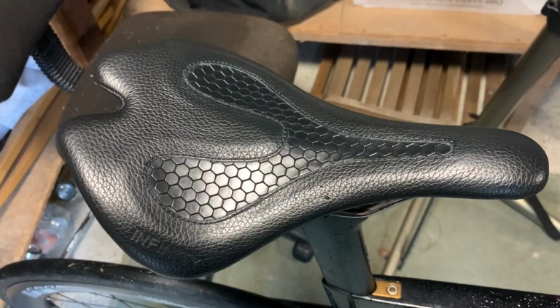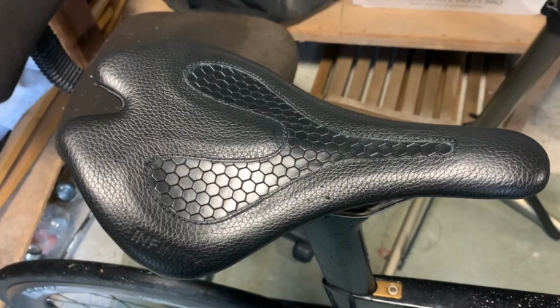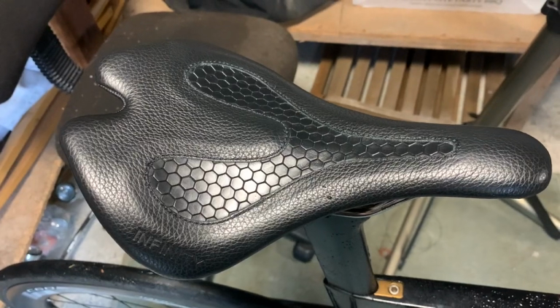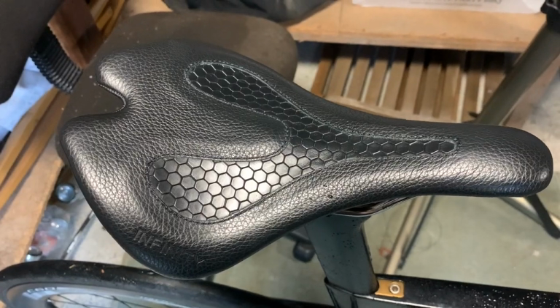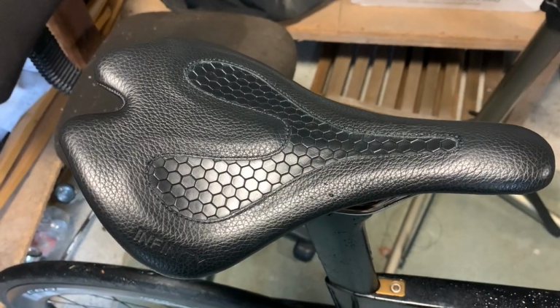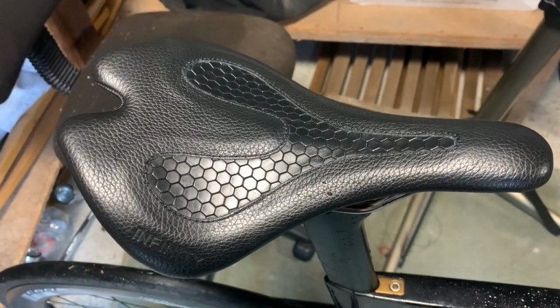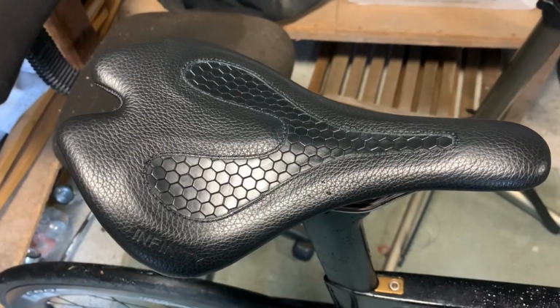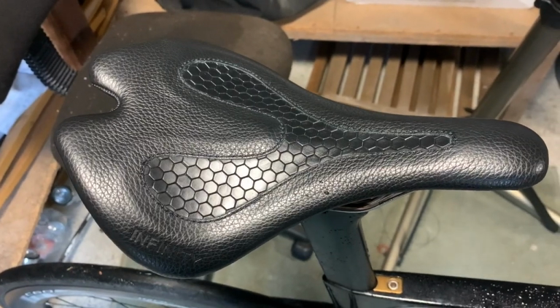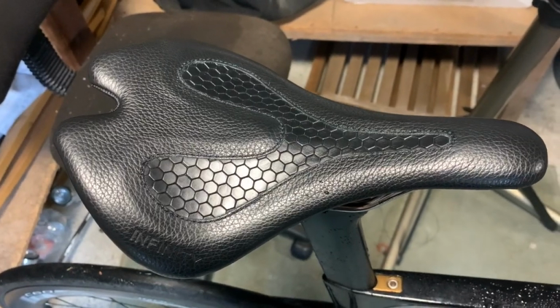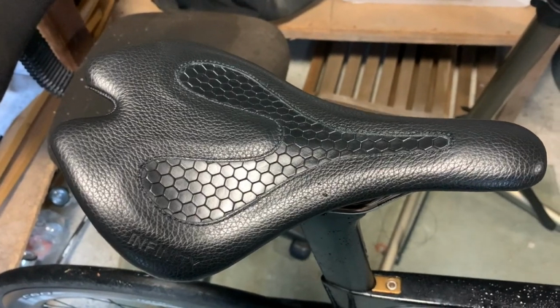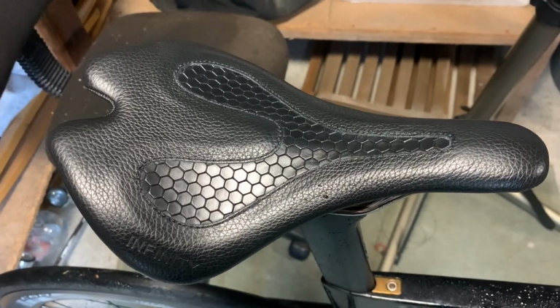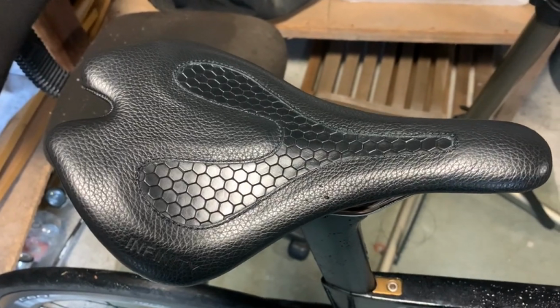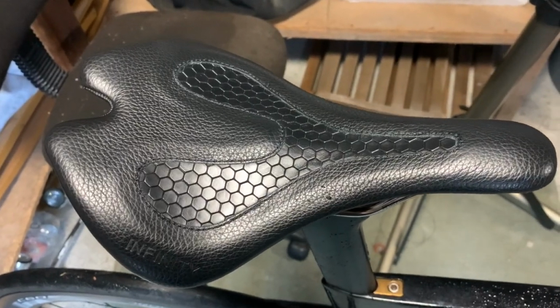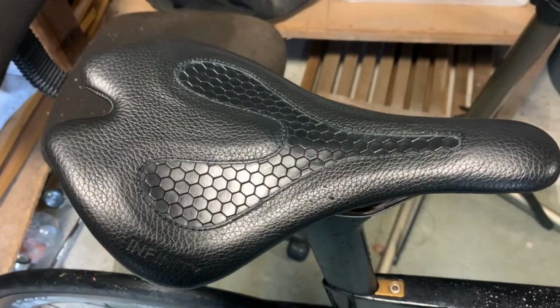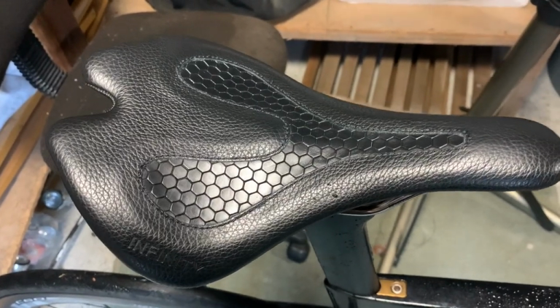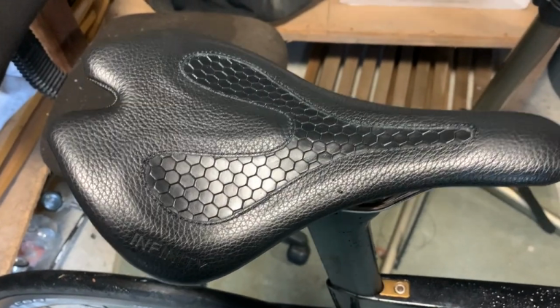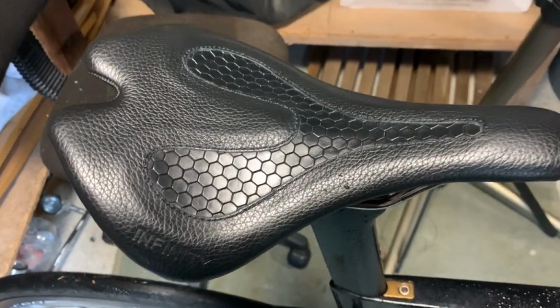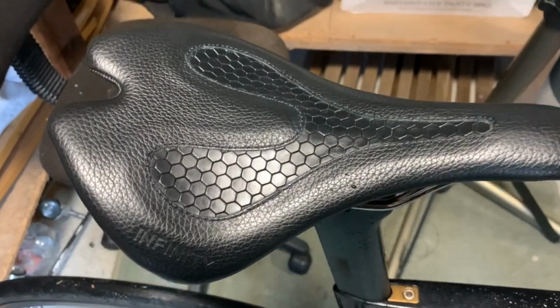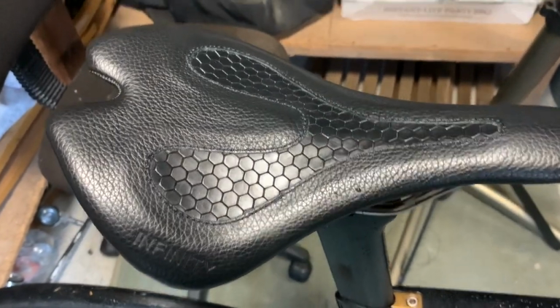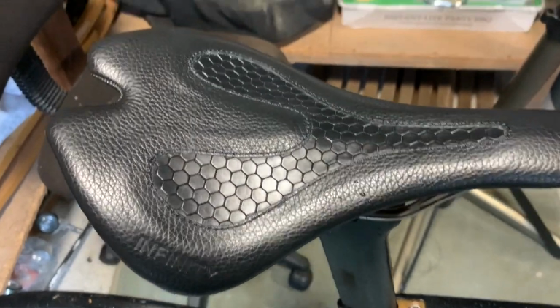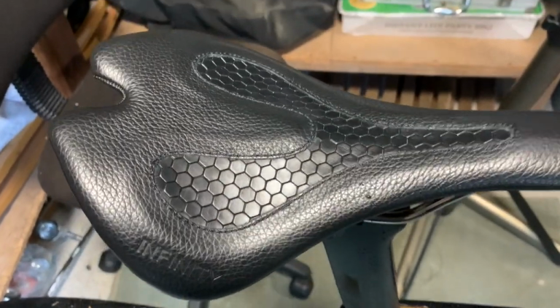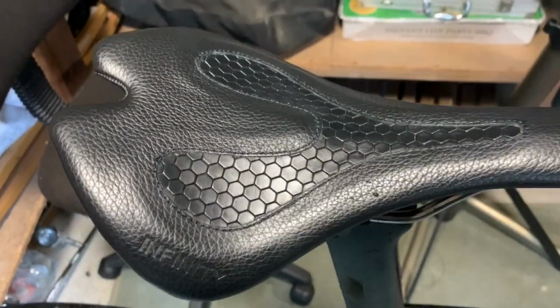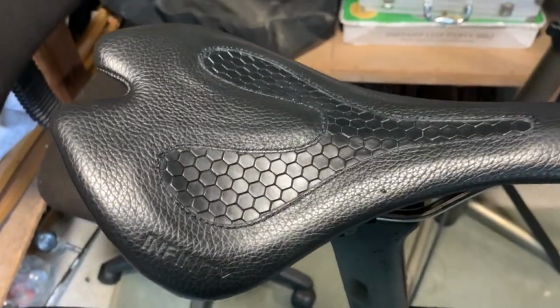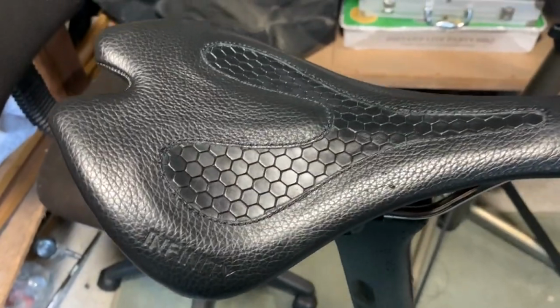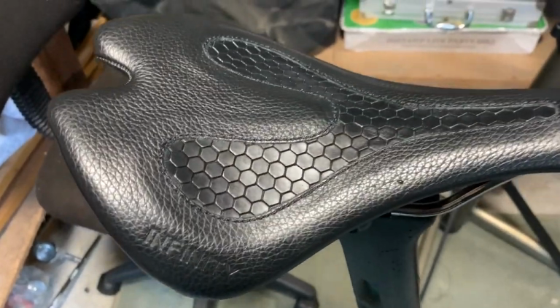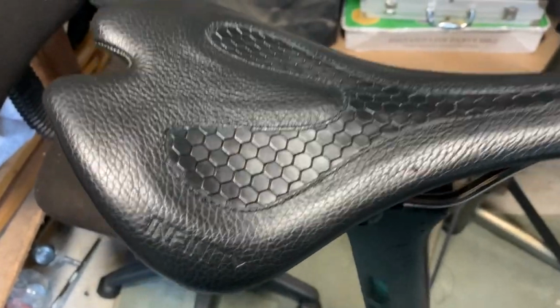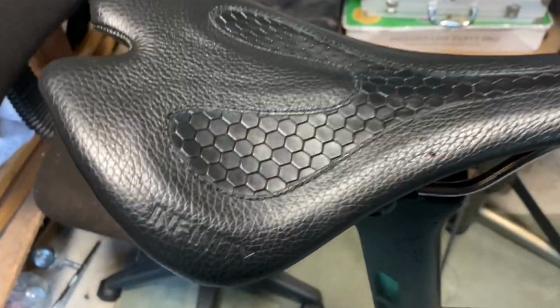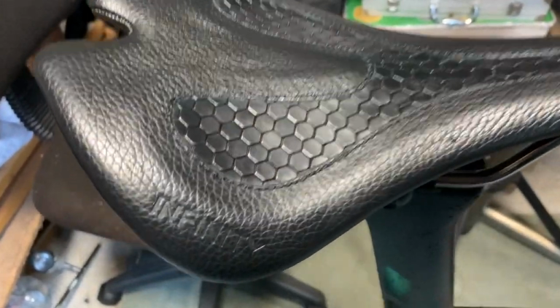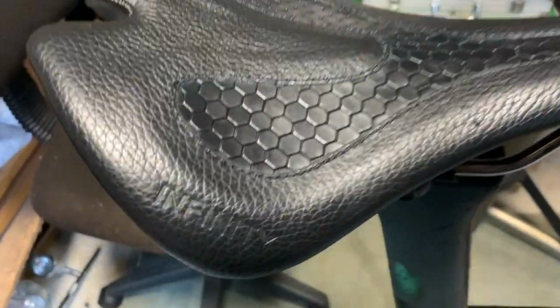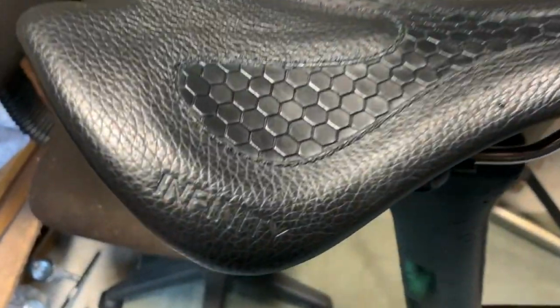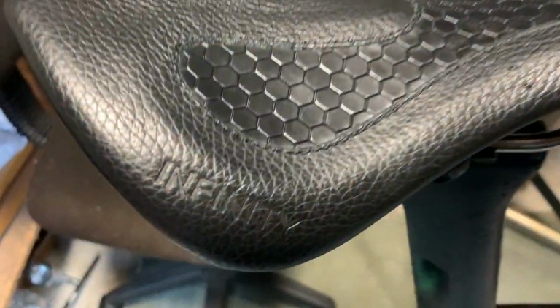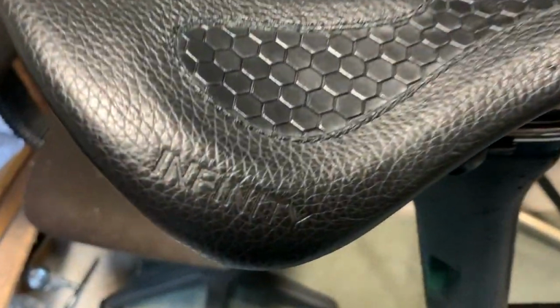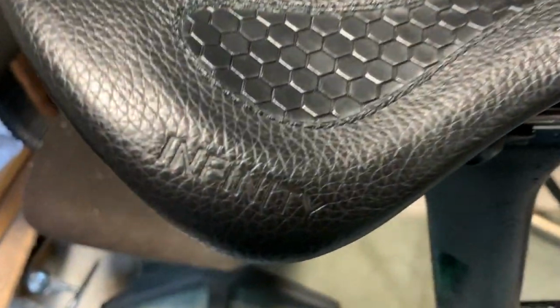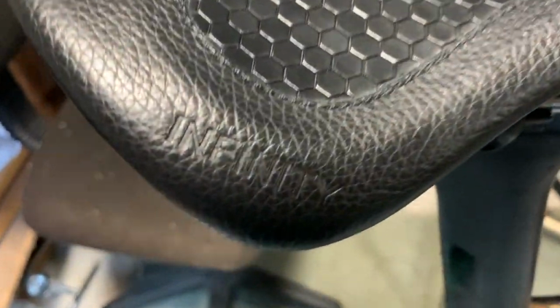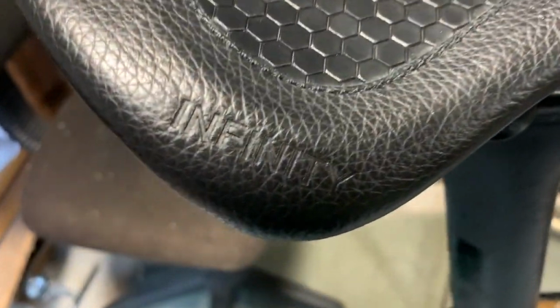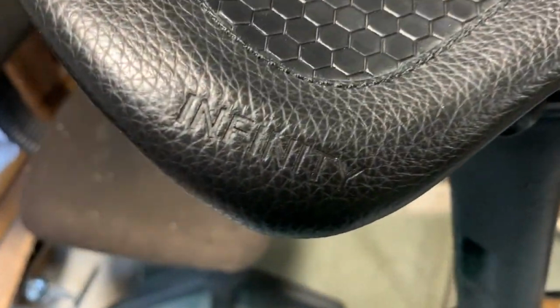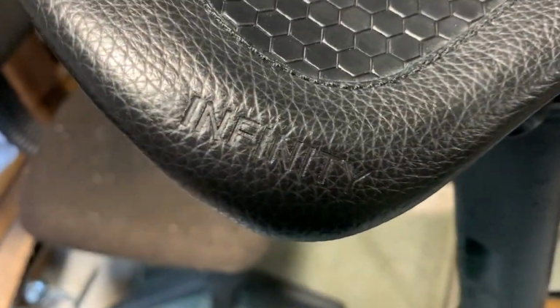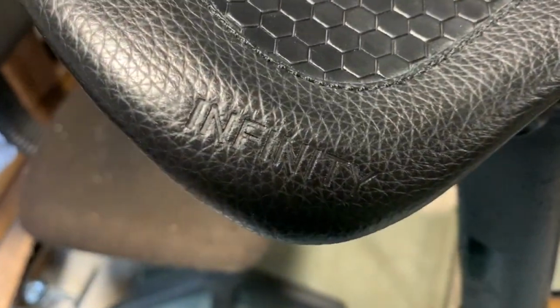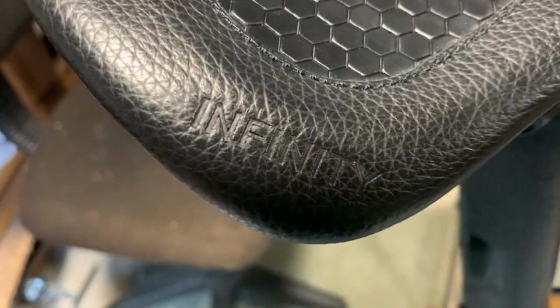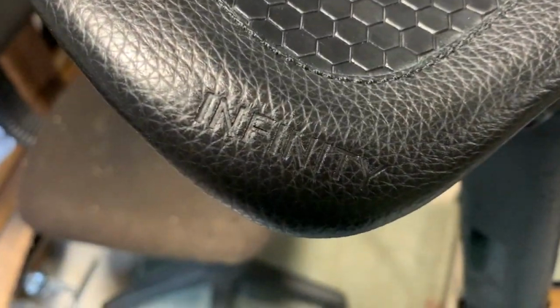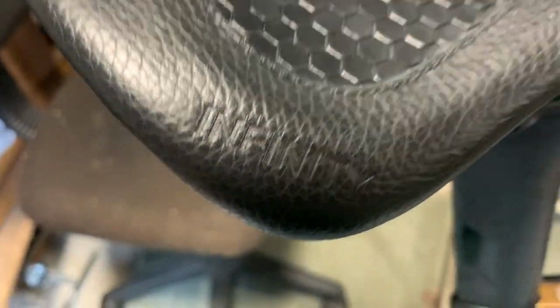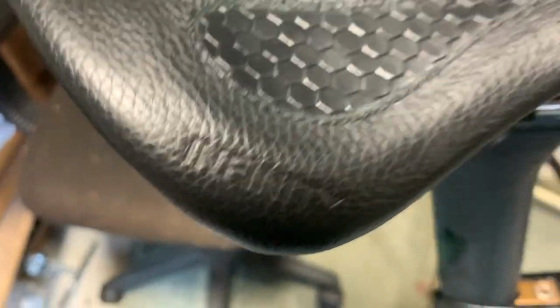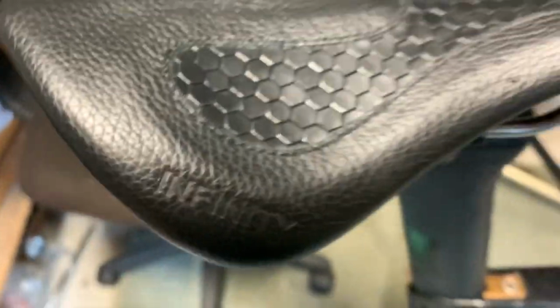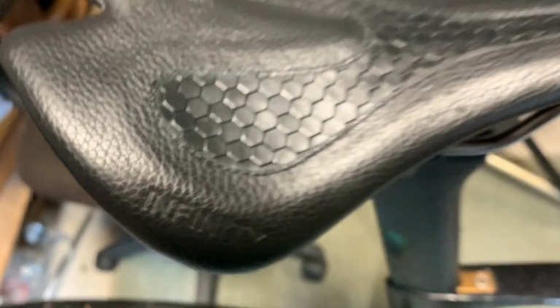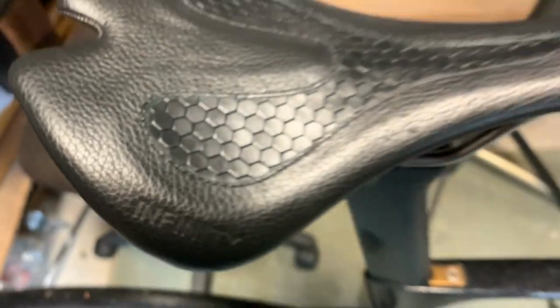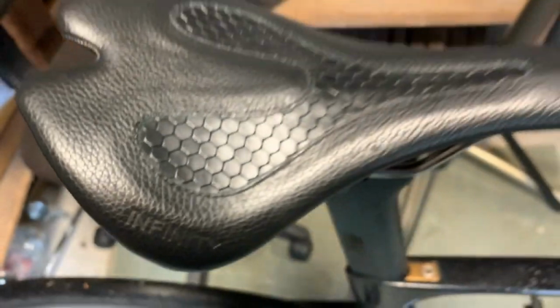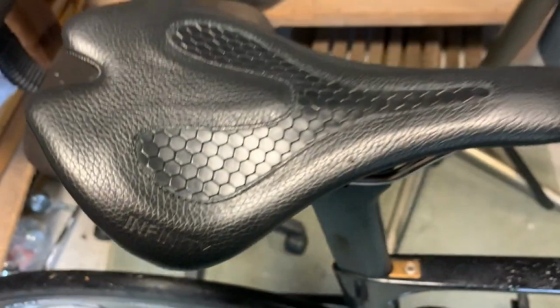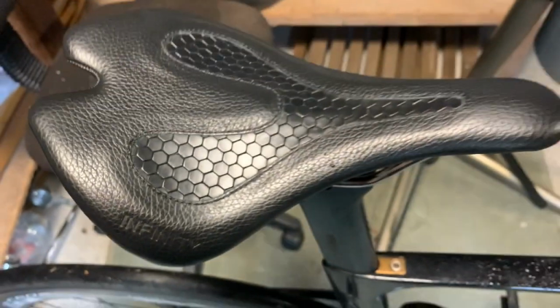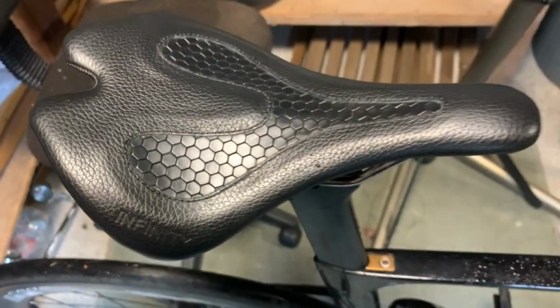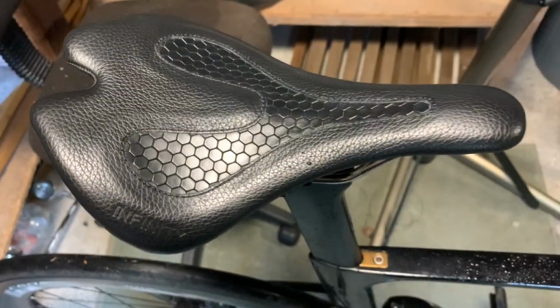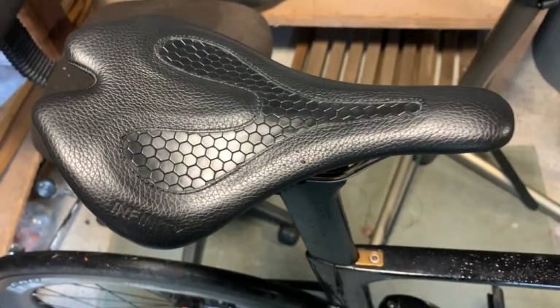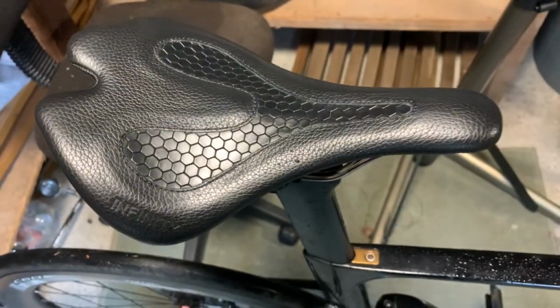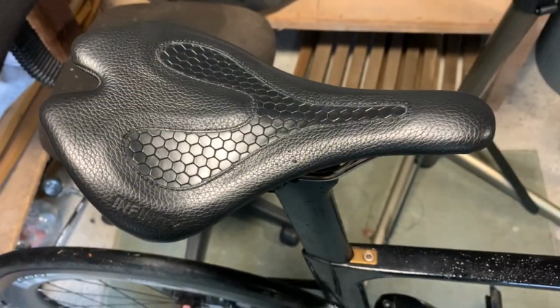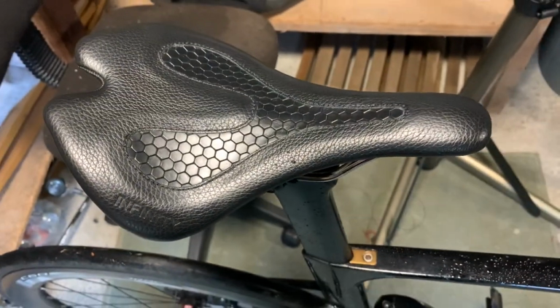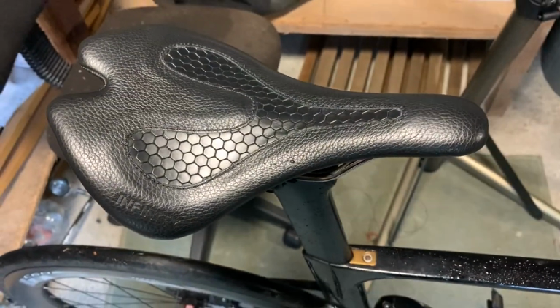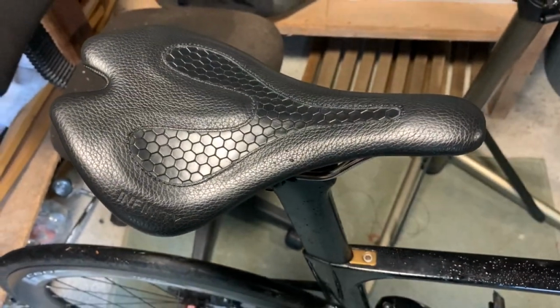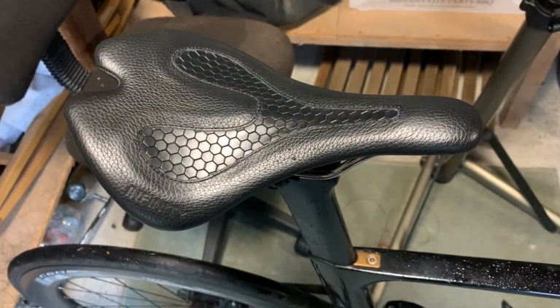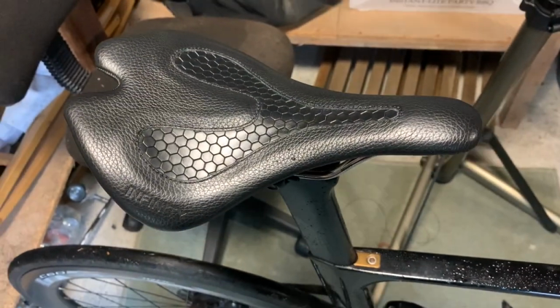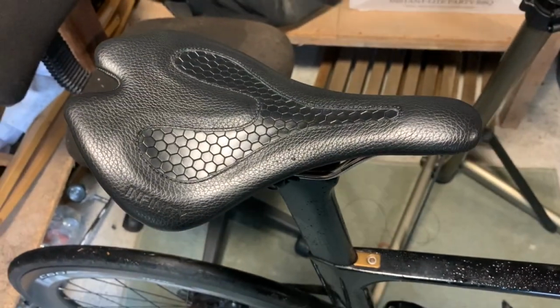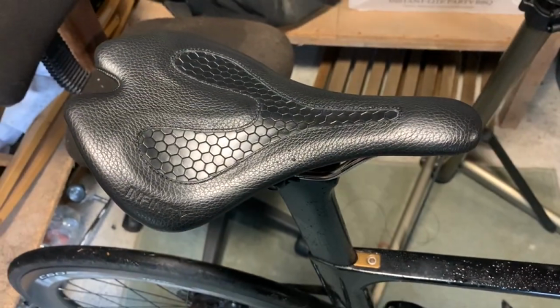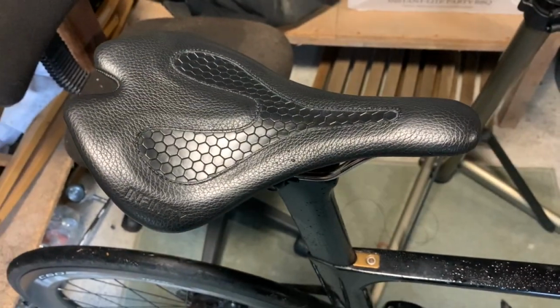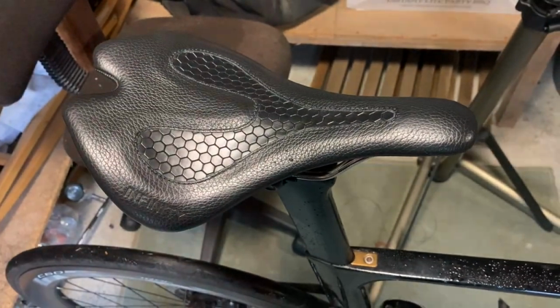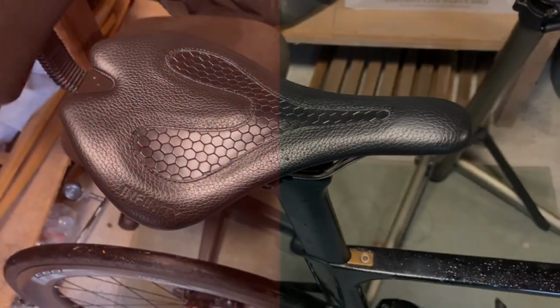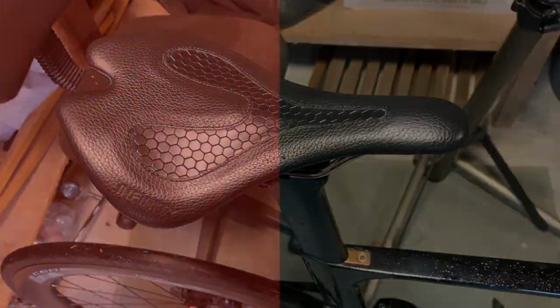Hi everyone, welcome to Kairos House. This is the ride review of the Infiniti E1X Saddle.